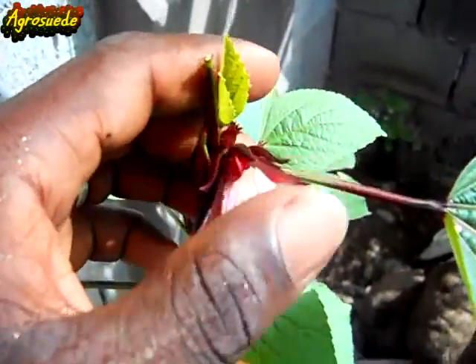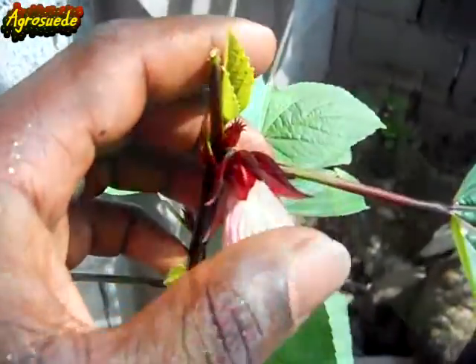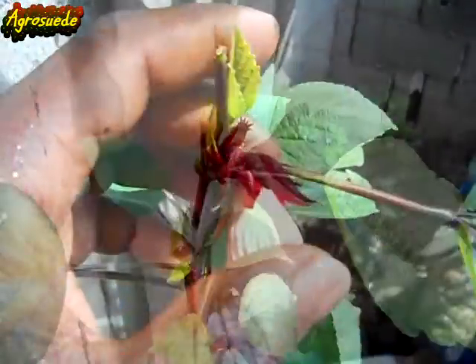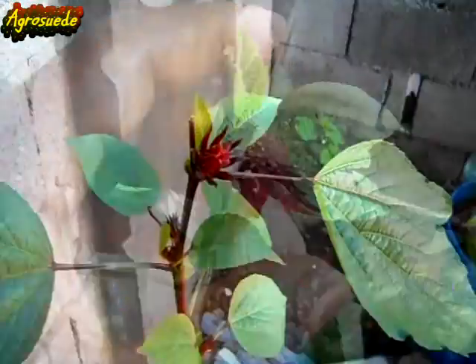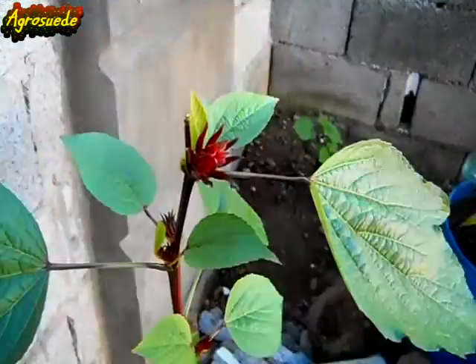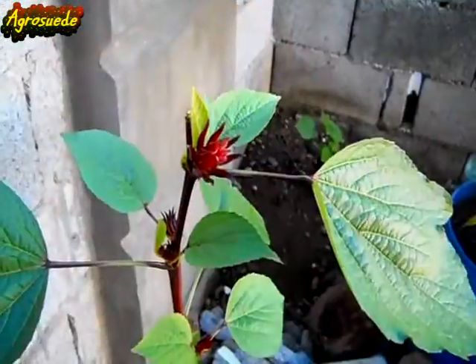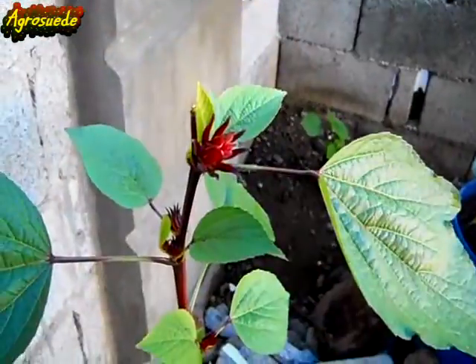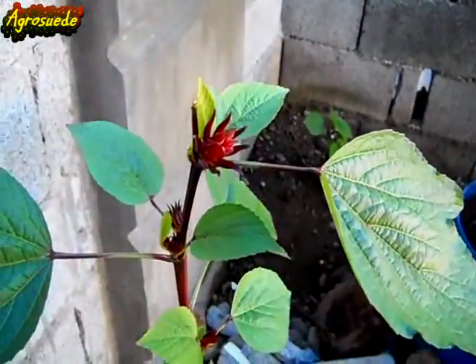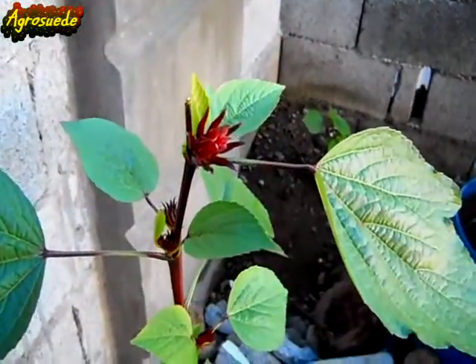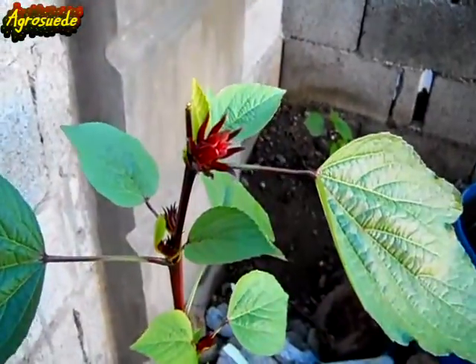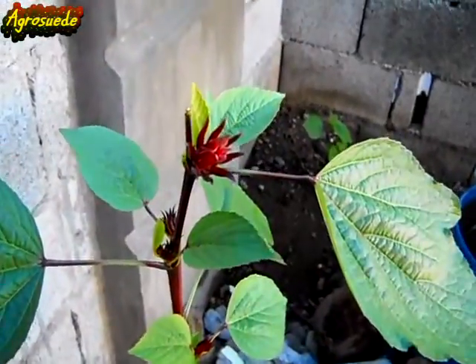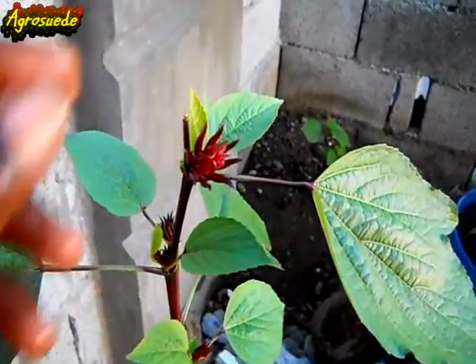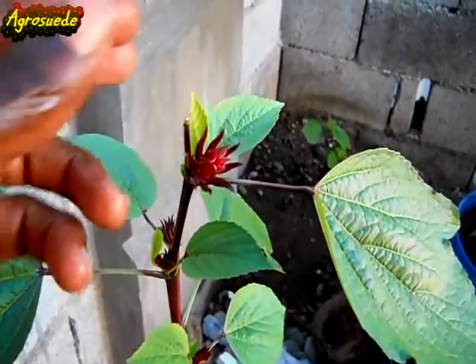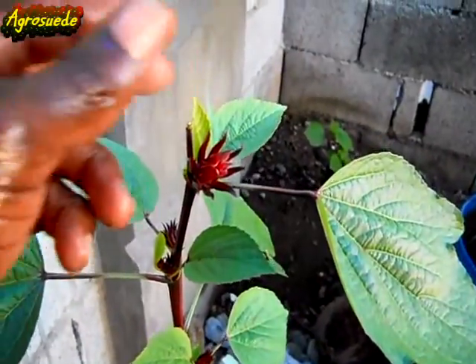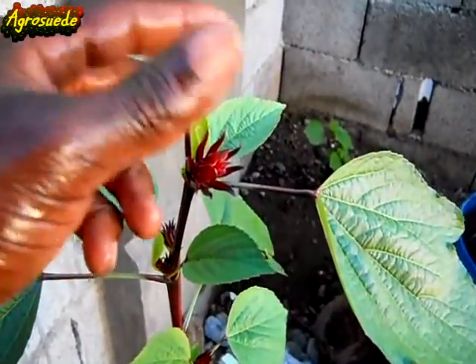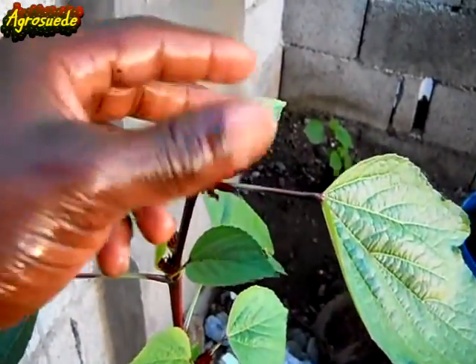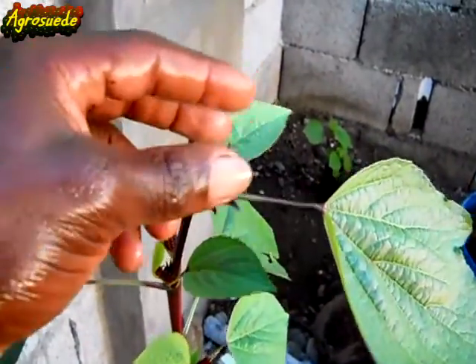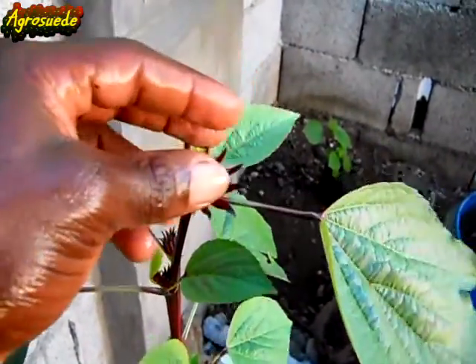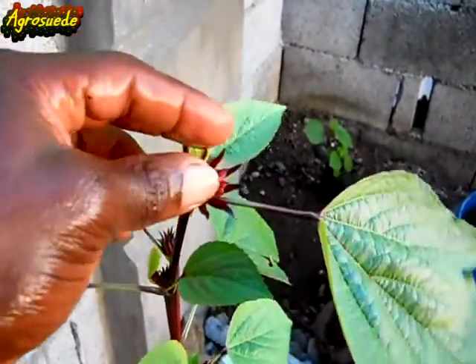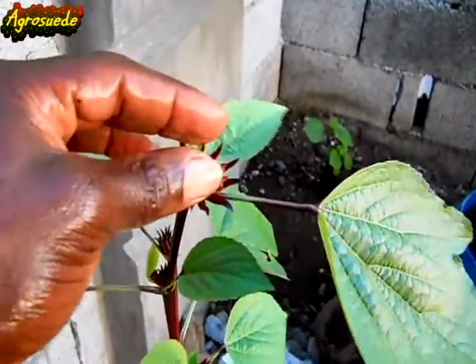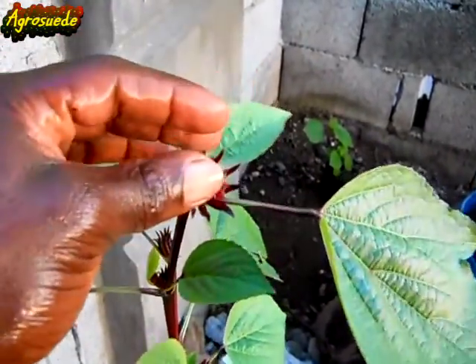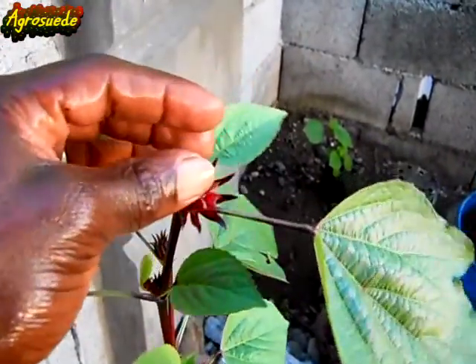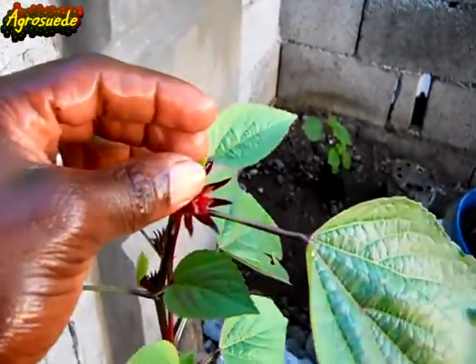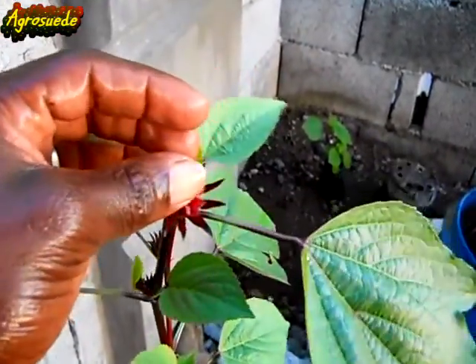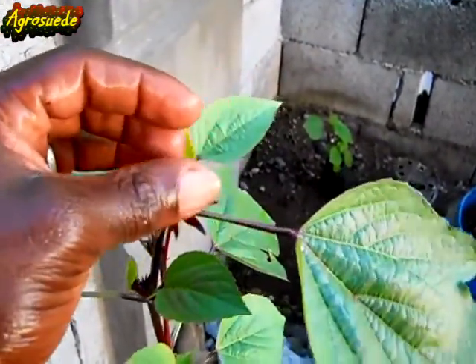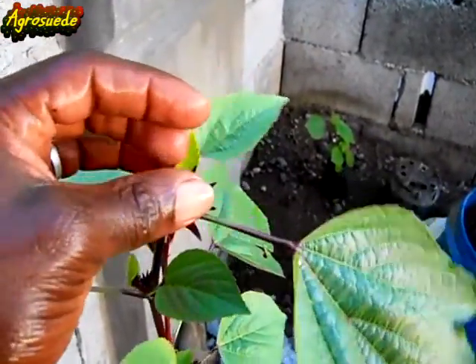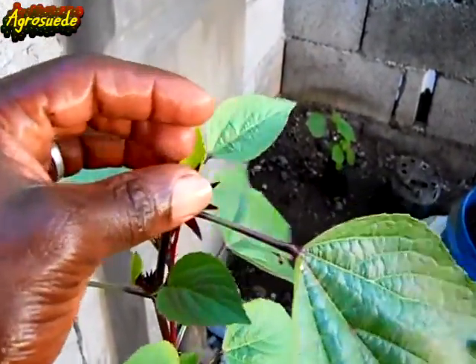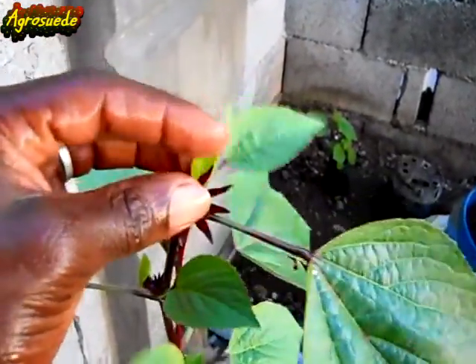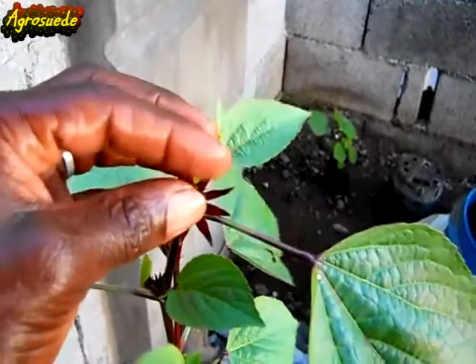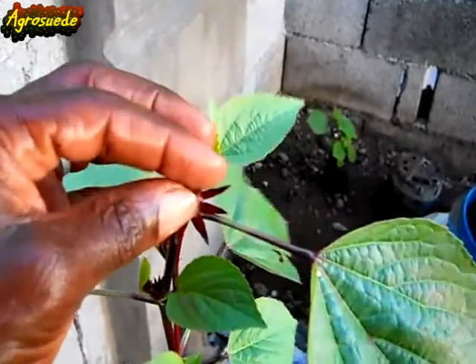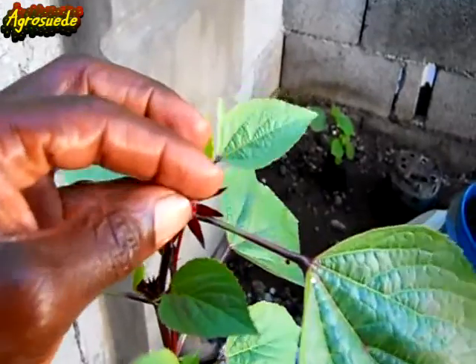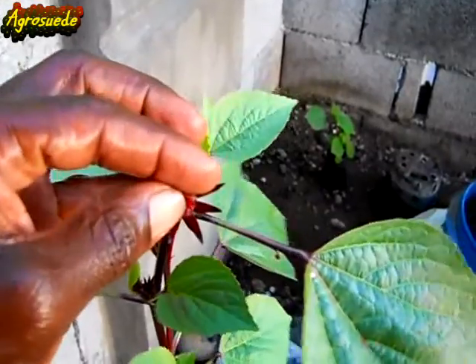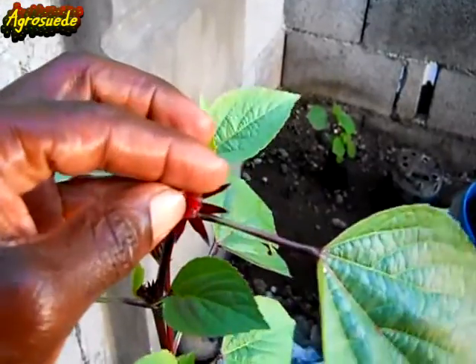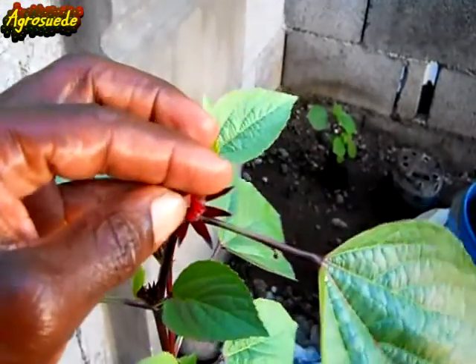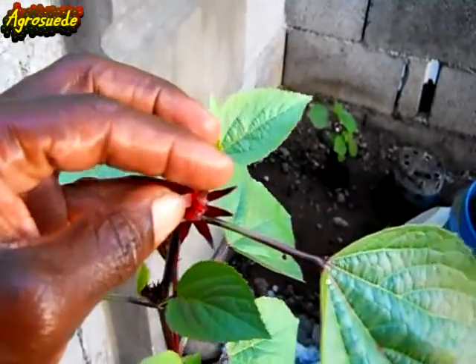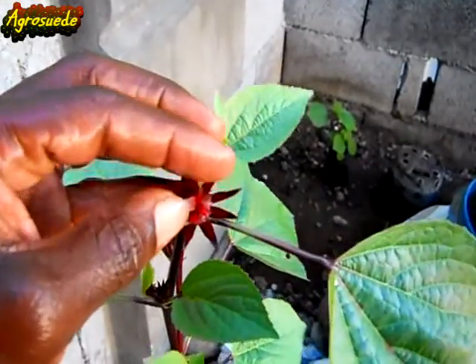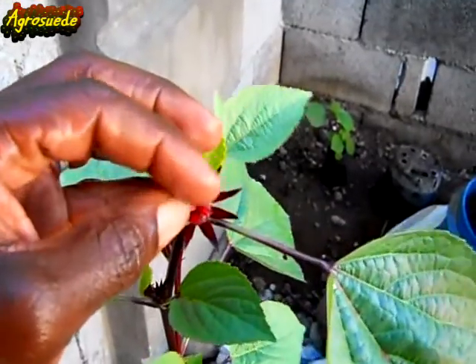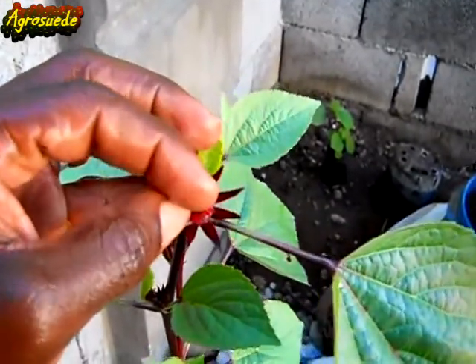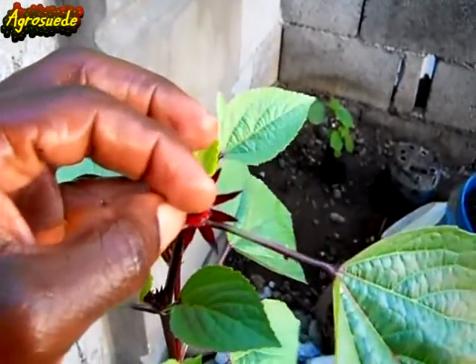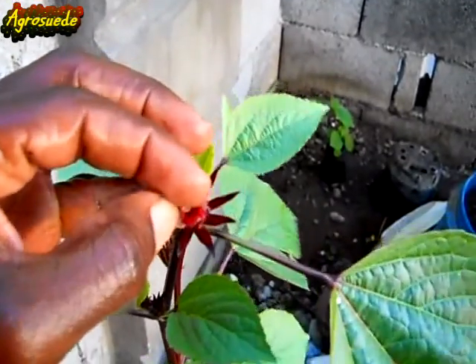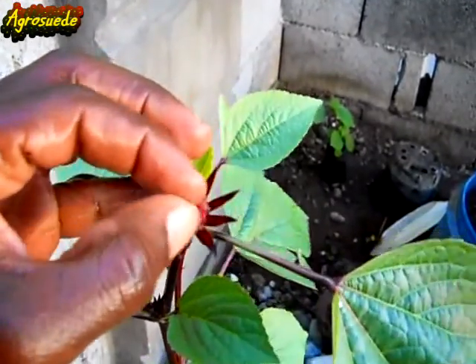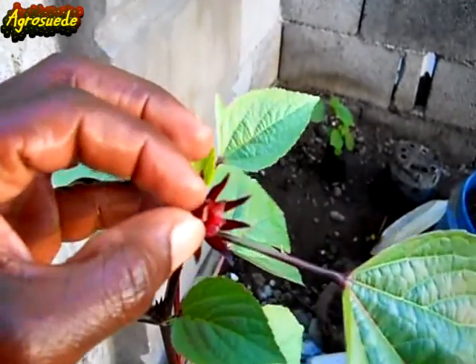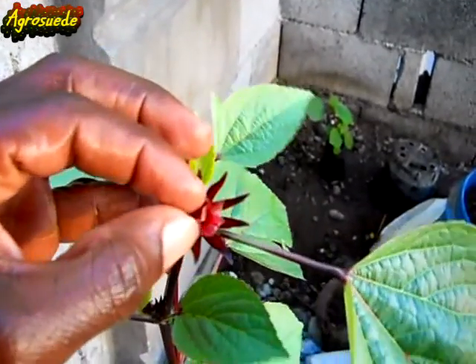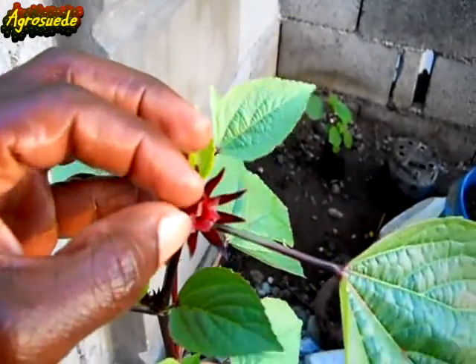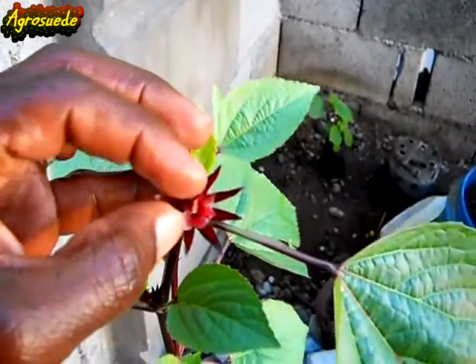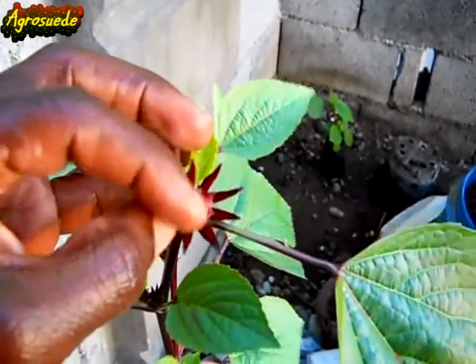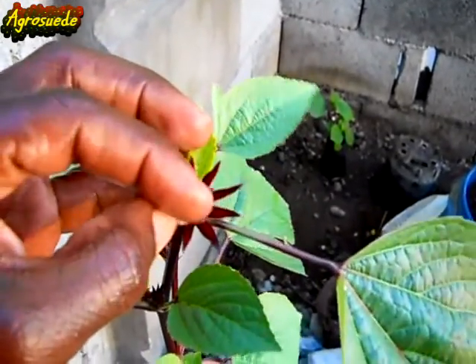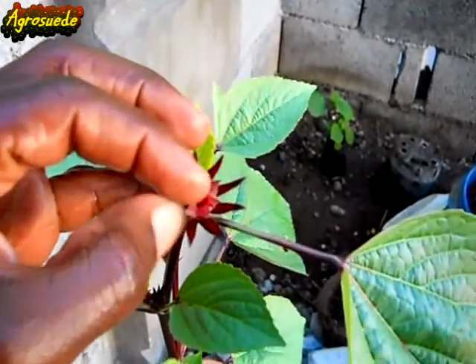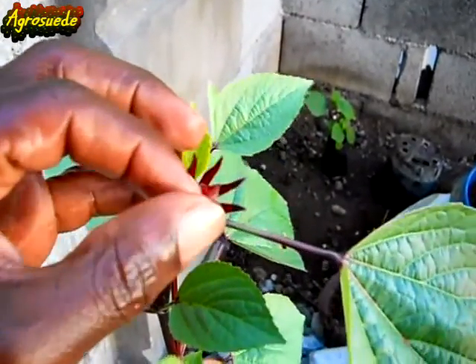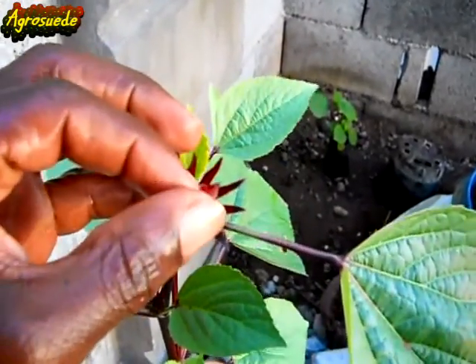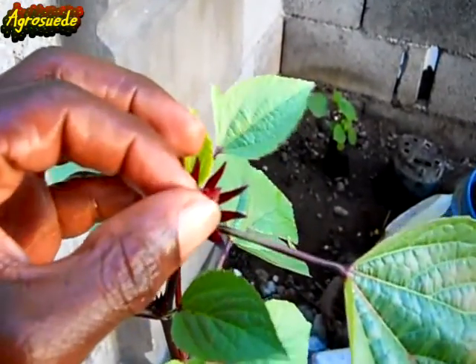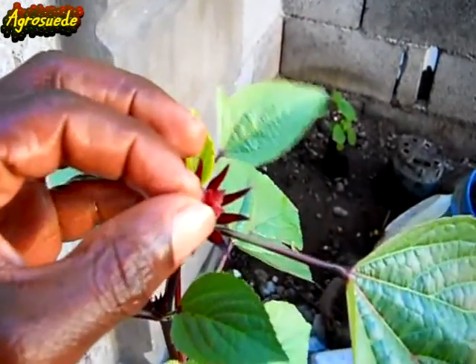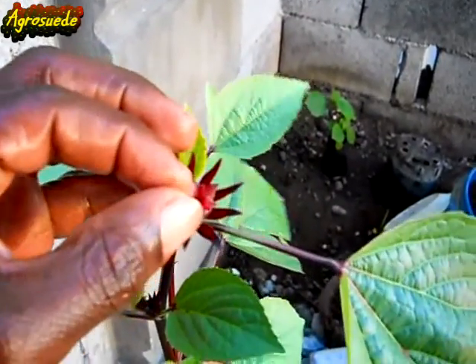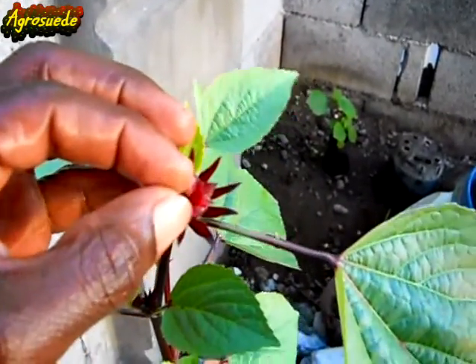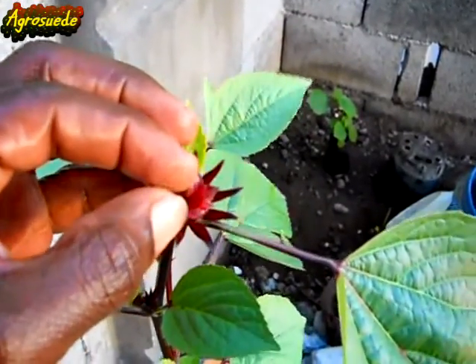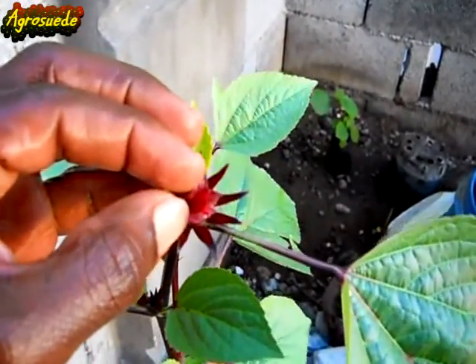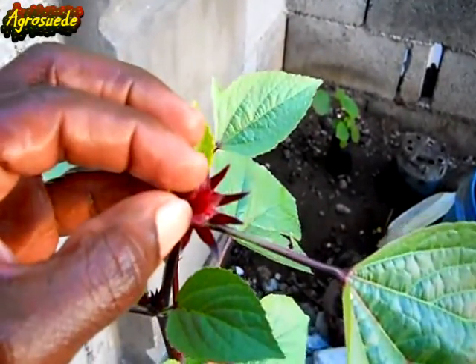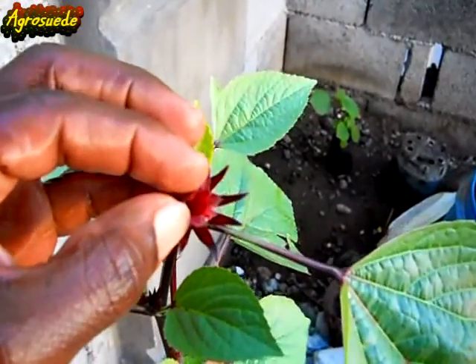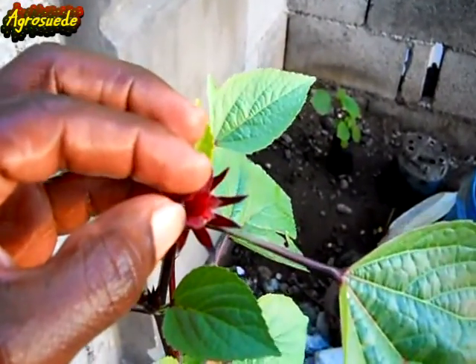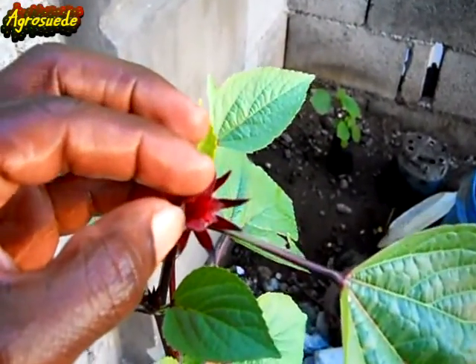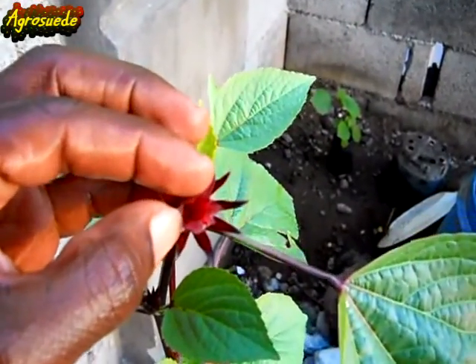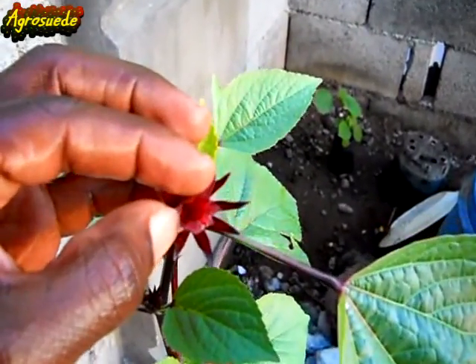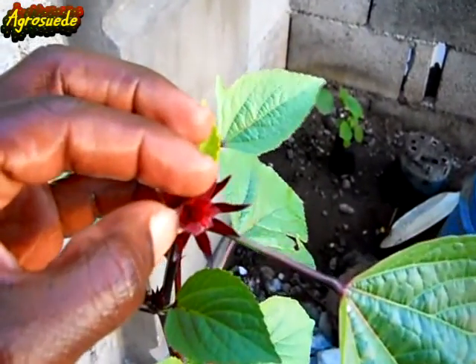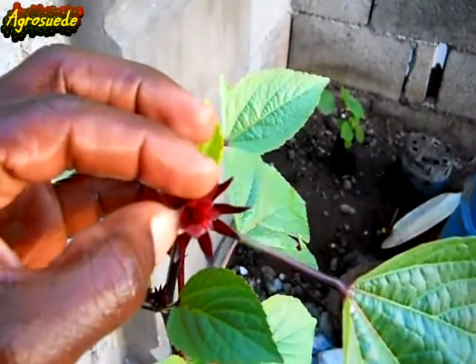So overnight the flower actually fell. Let me see if I can show you the seed pod as it's starting to develop.